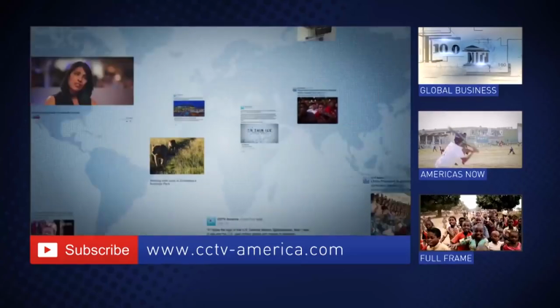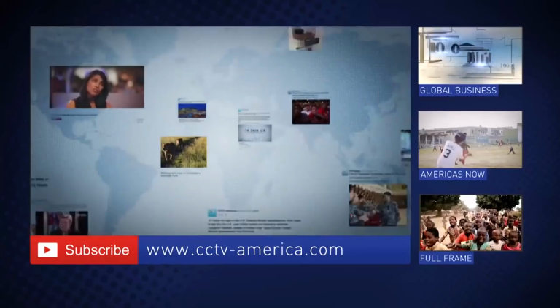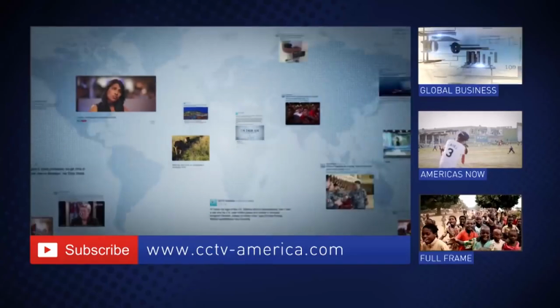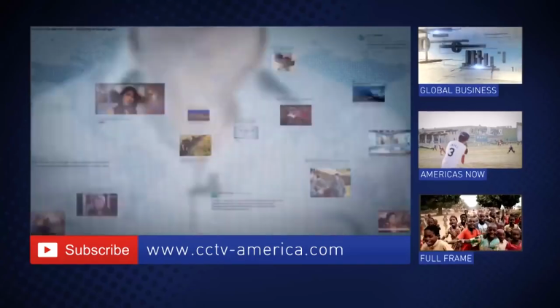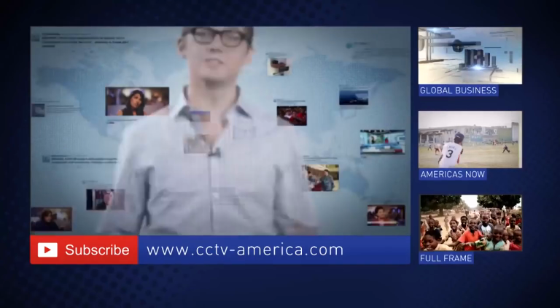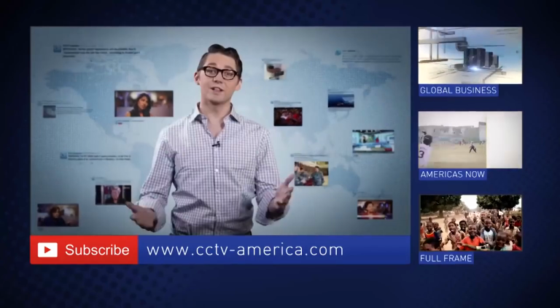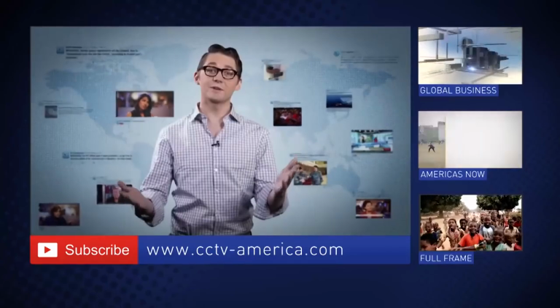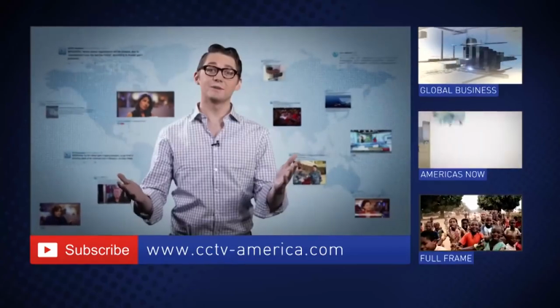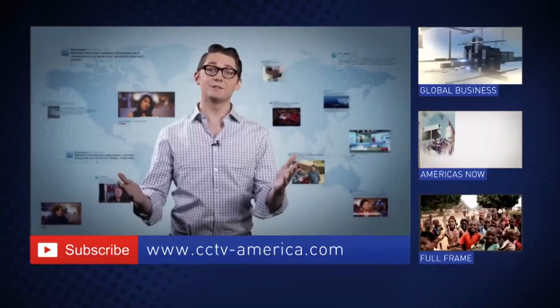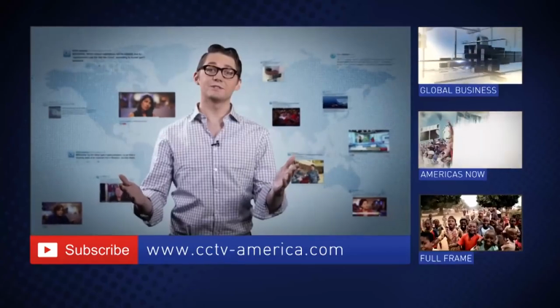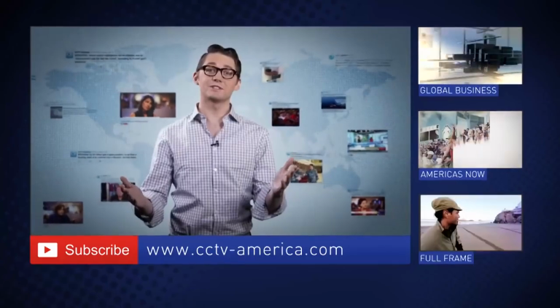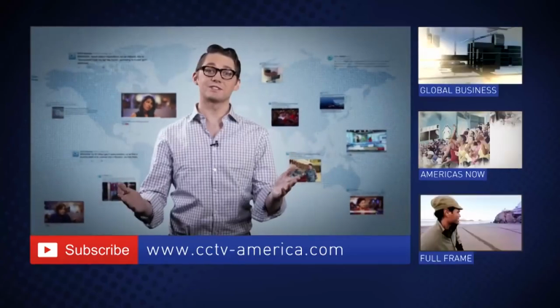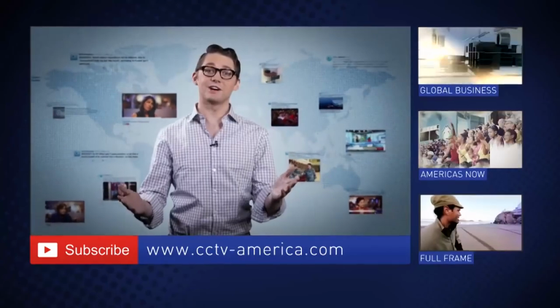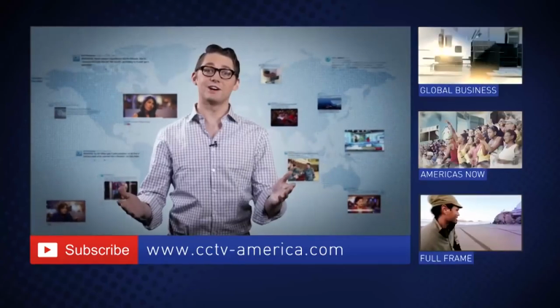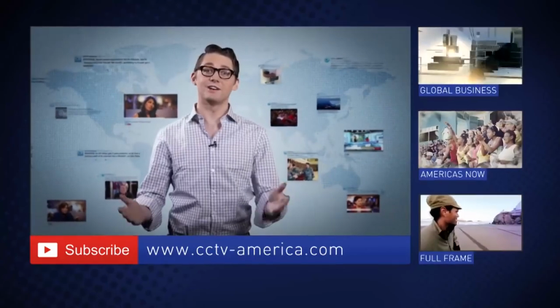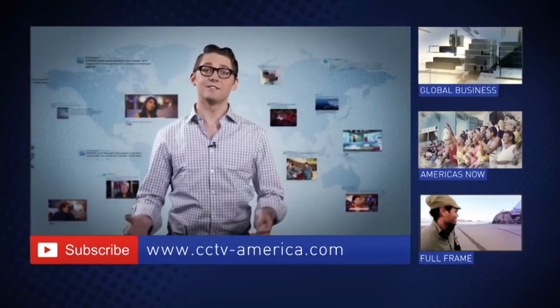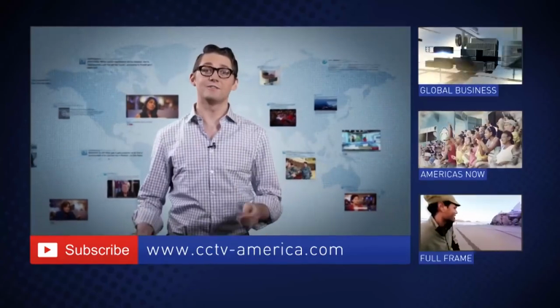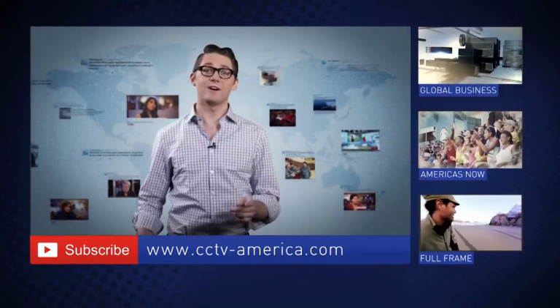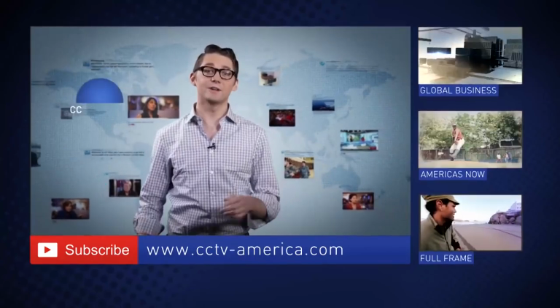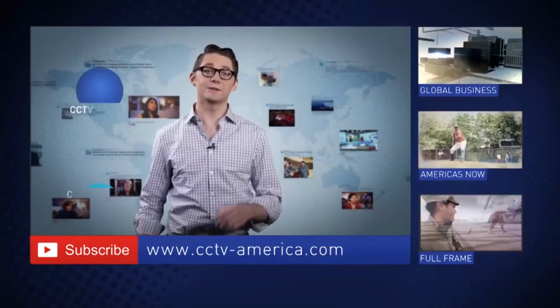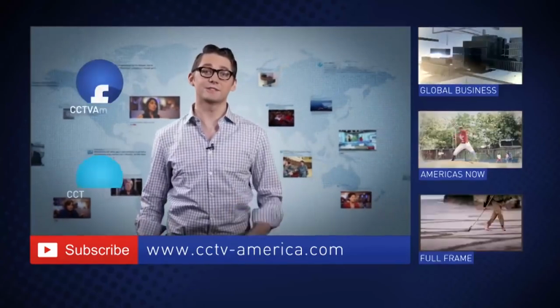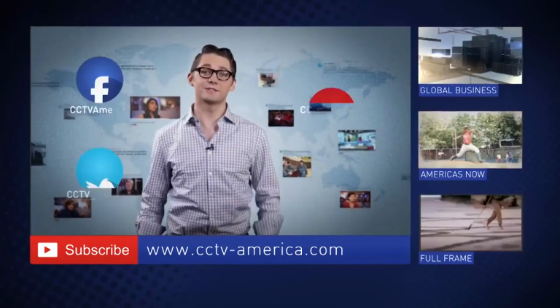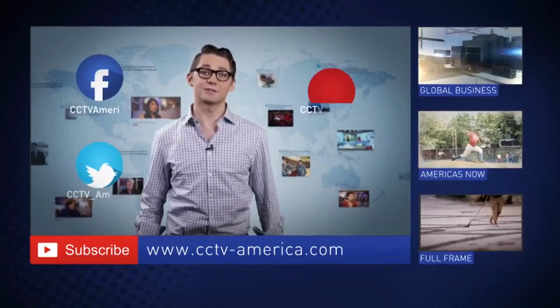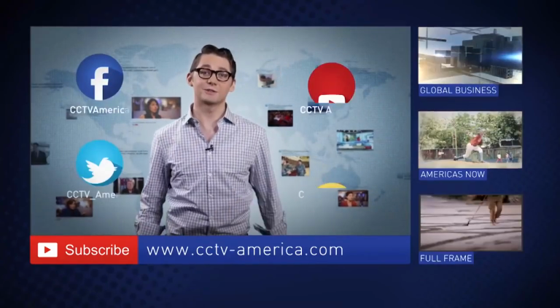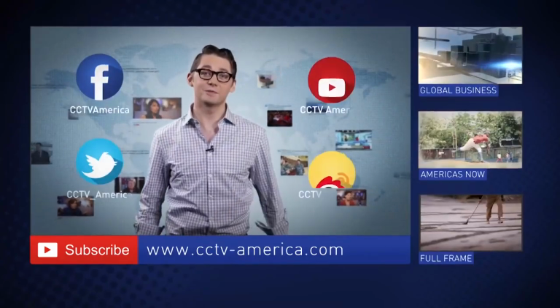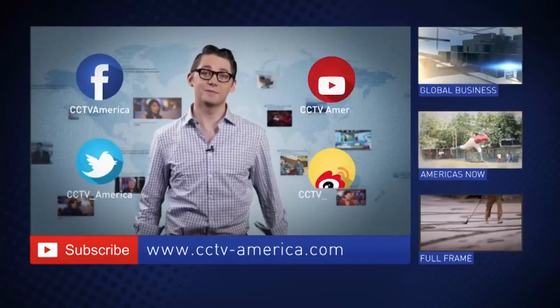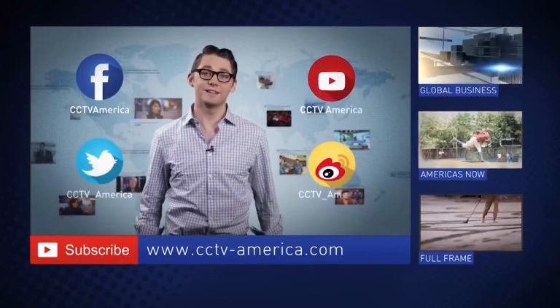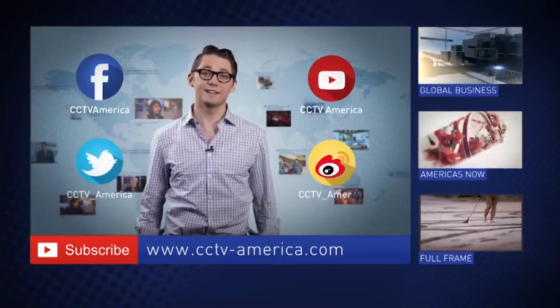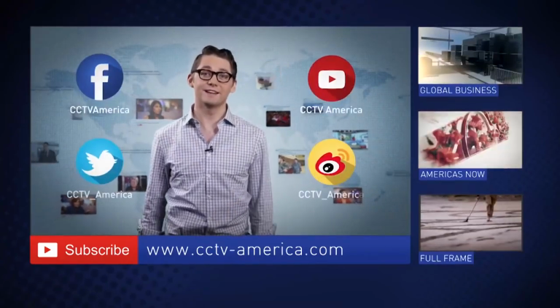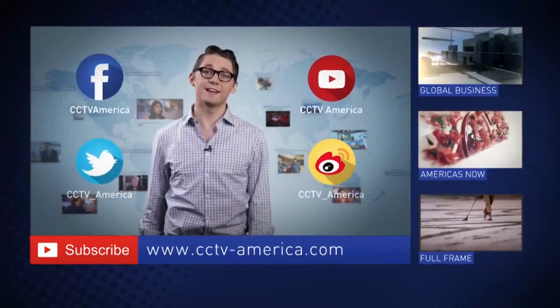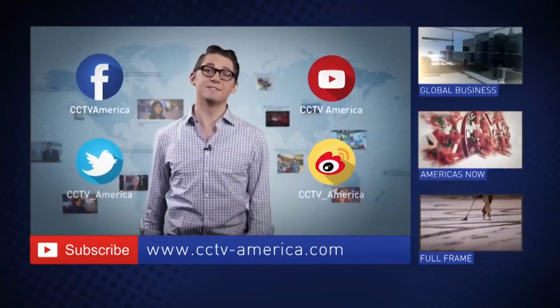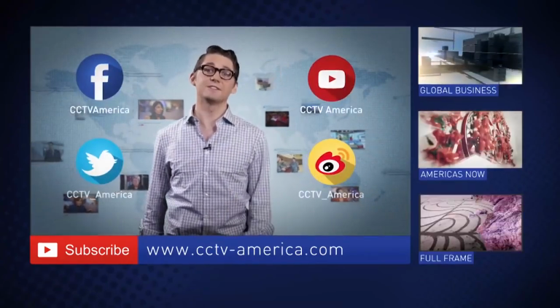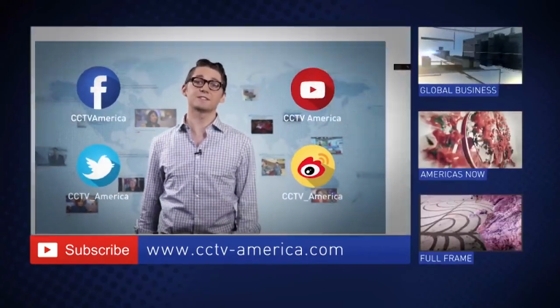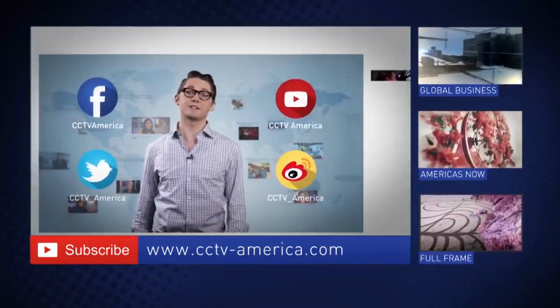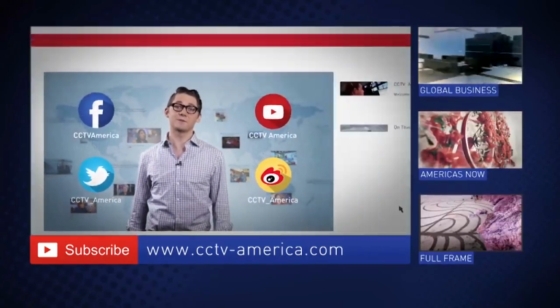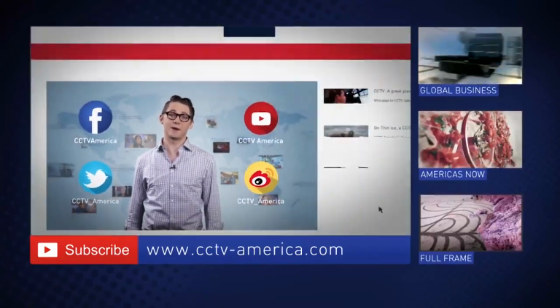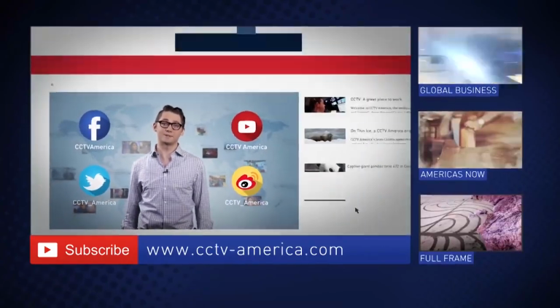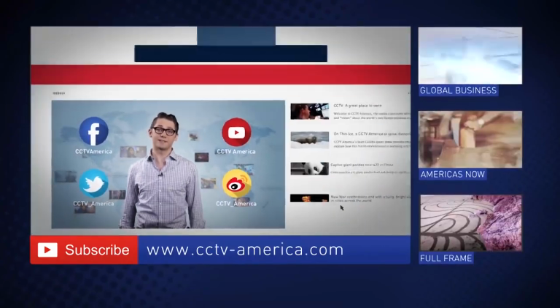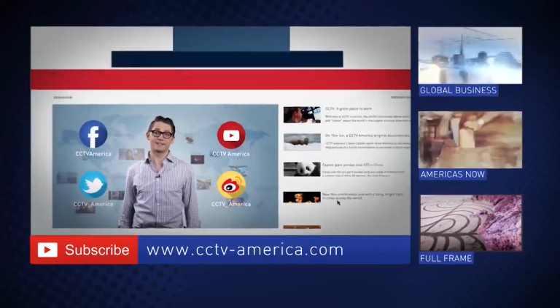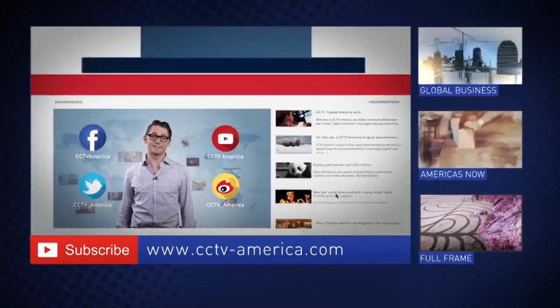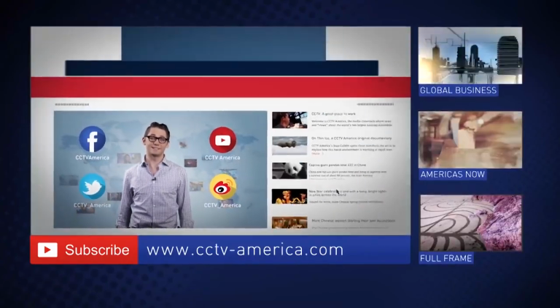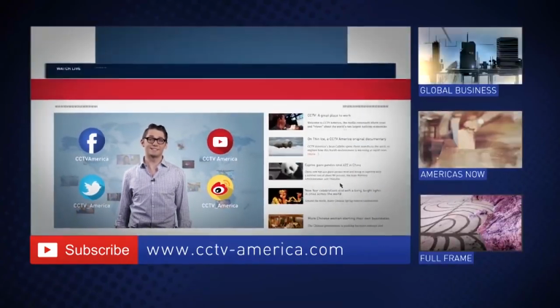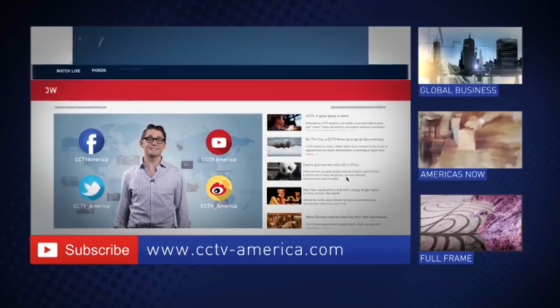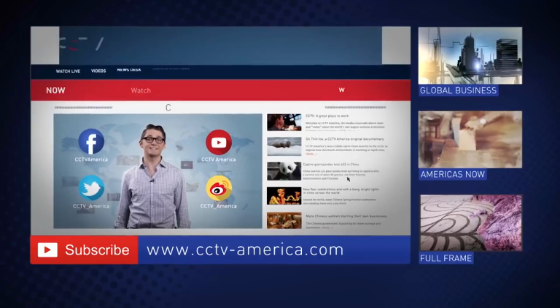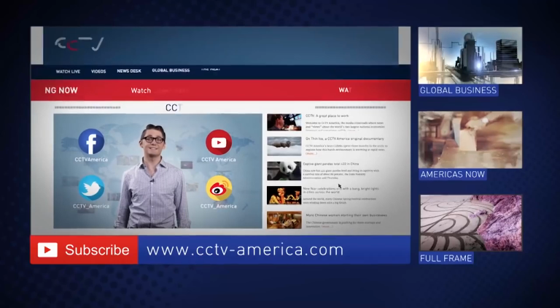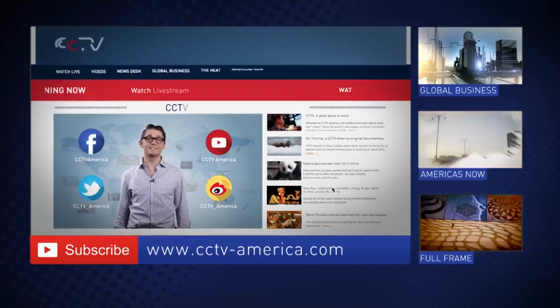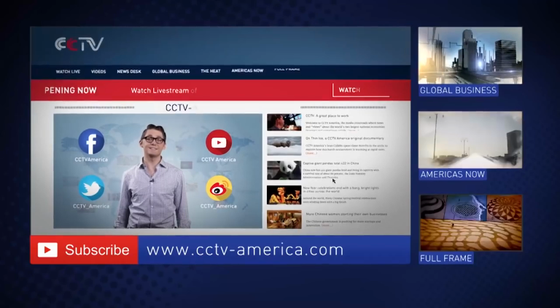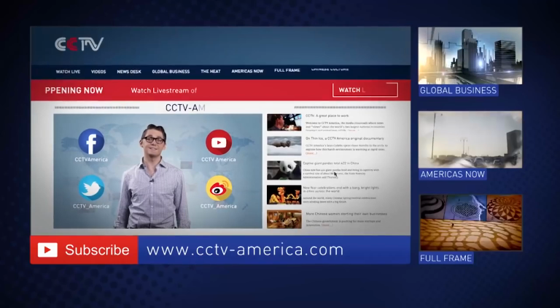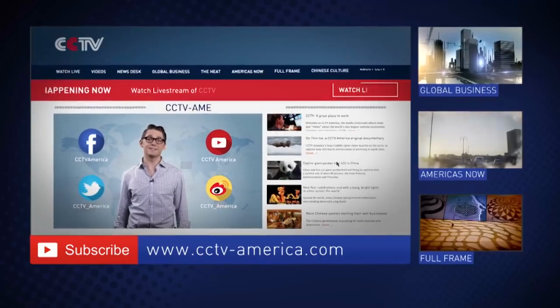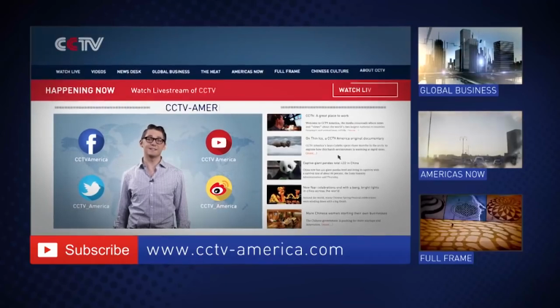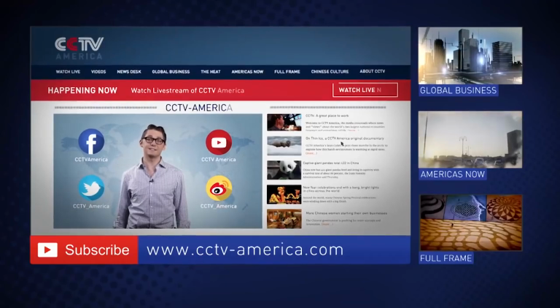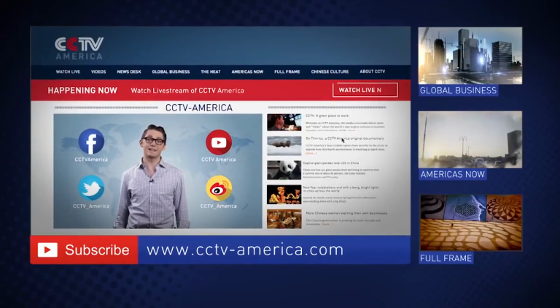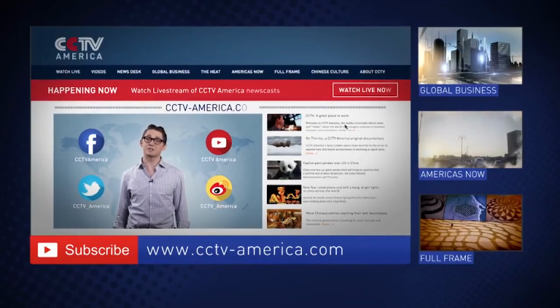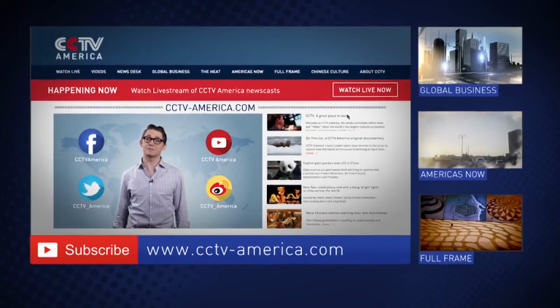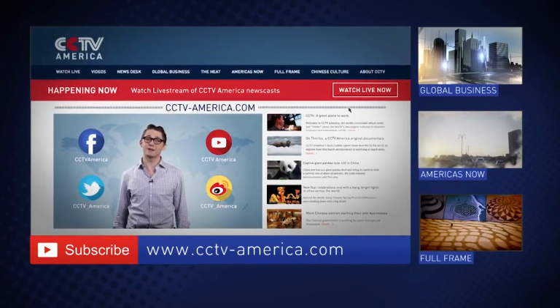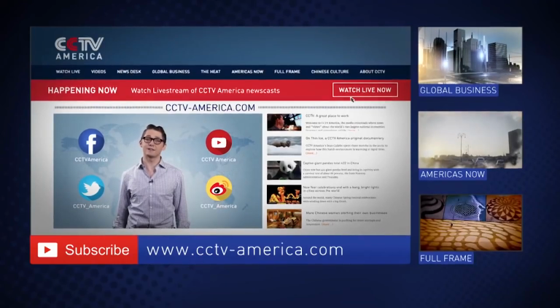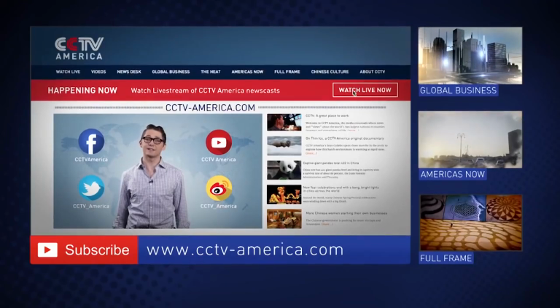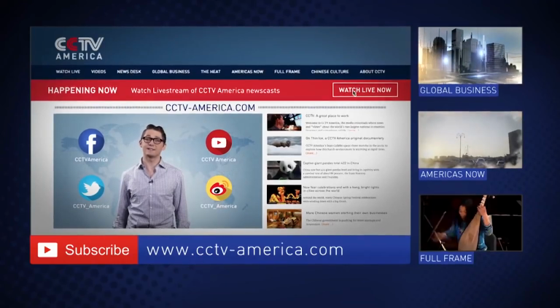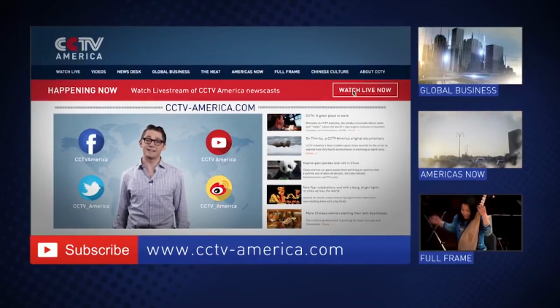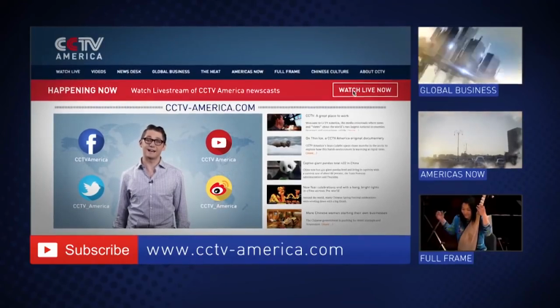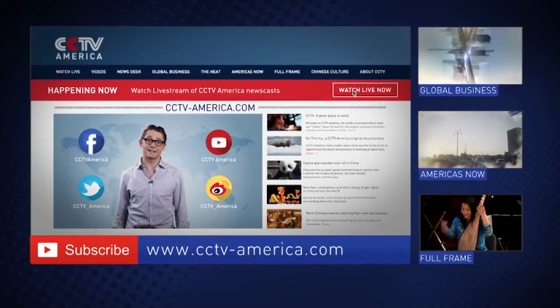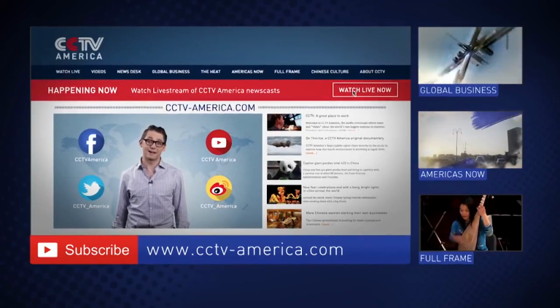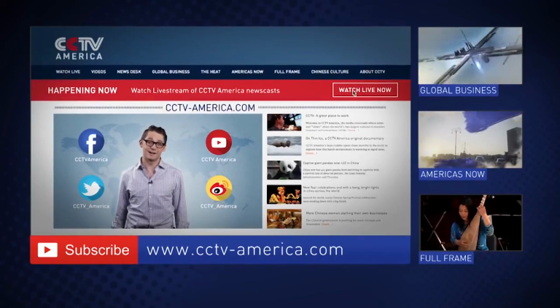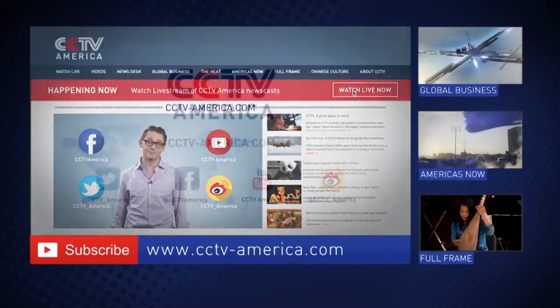If you like what you just saw, follow us on social media and visit our website, cctv-america.com.